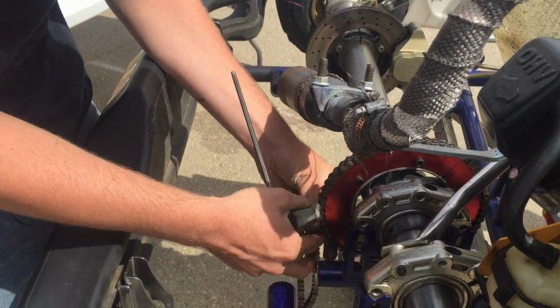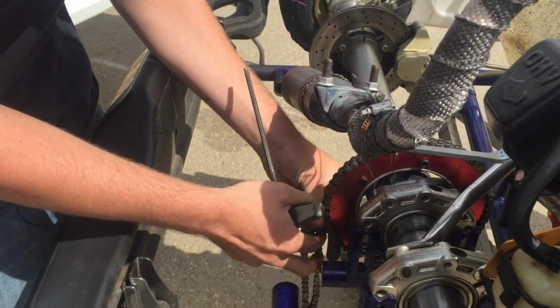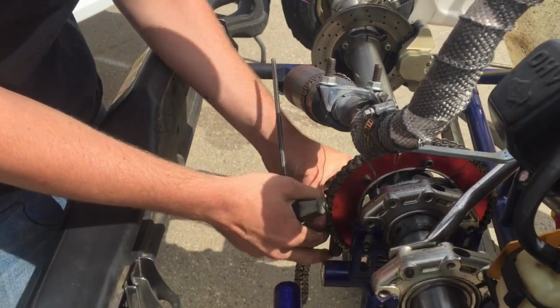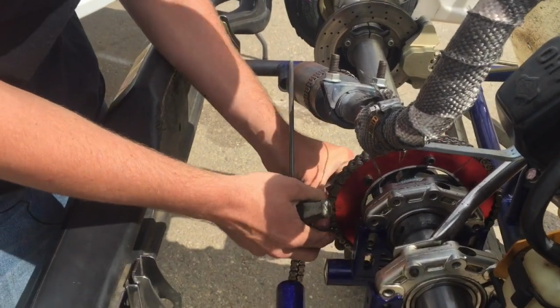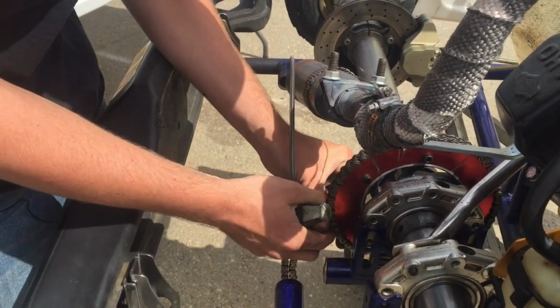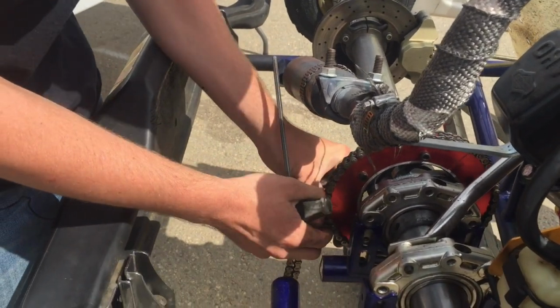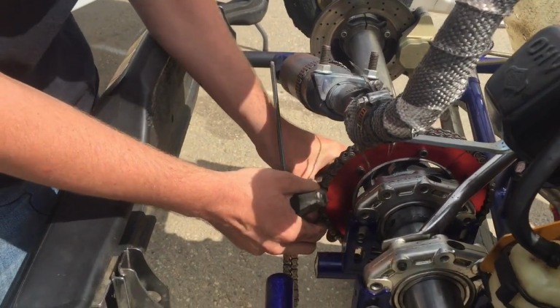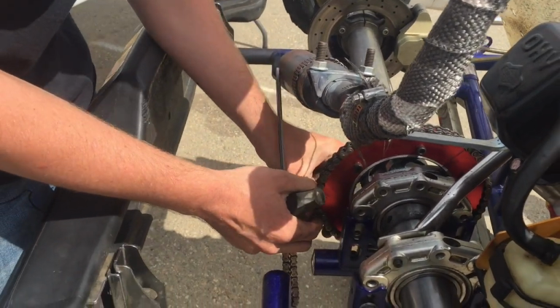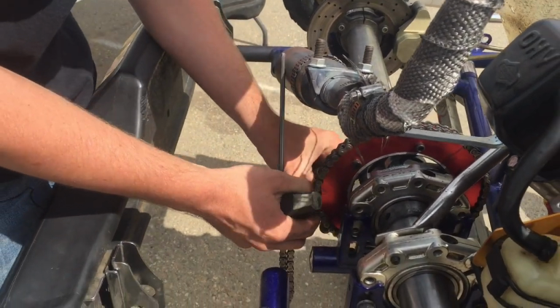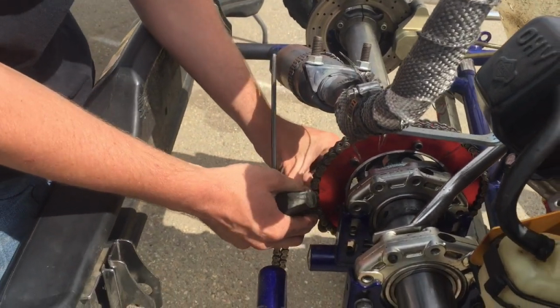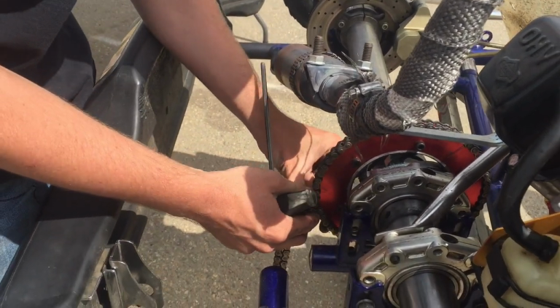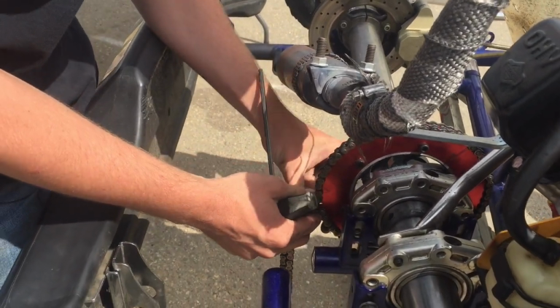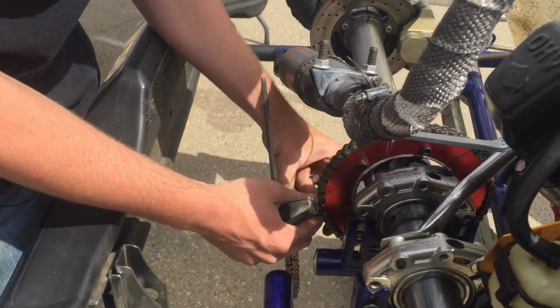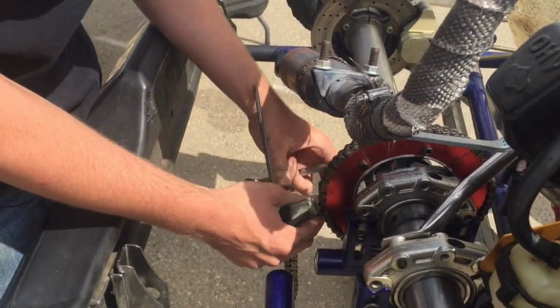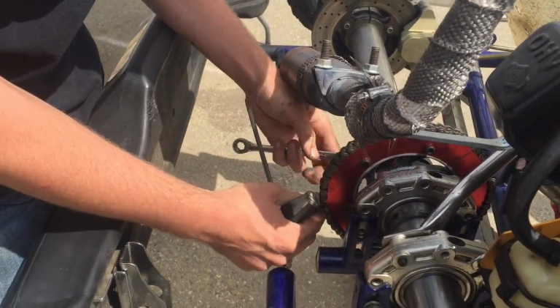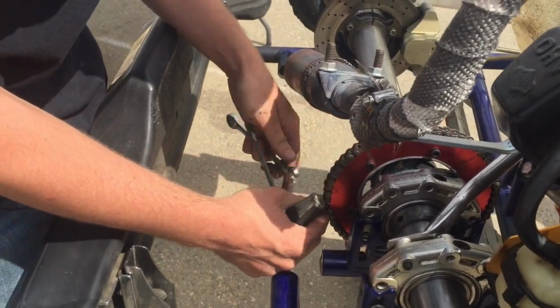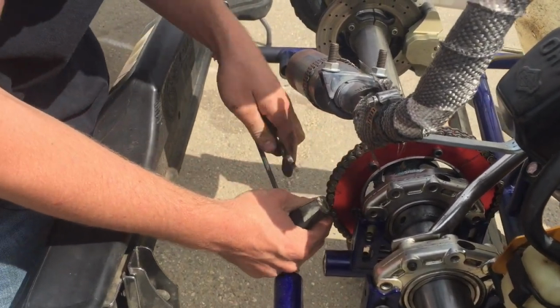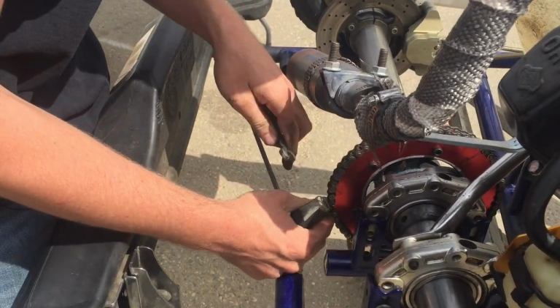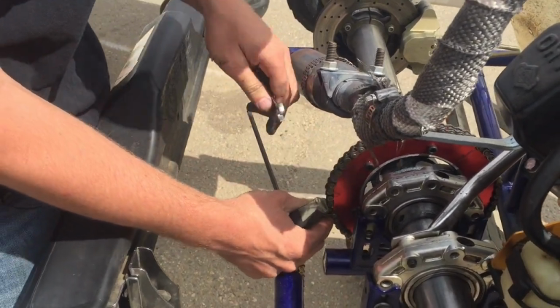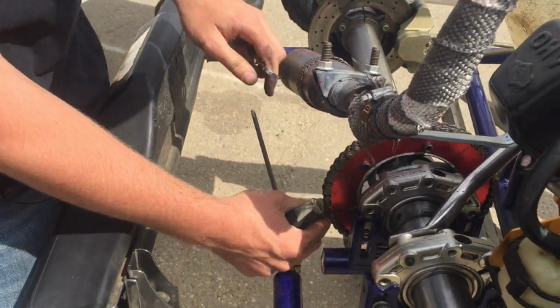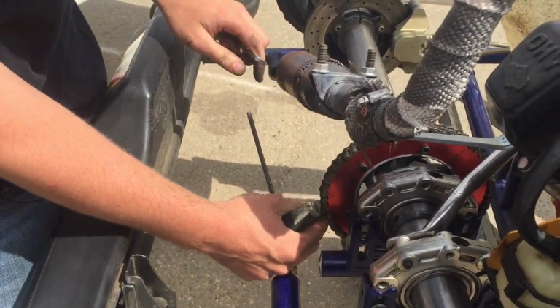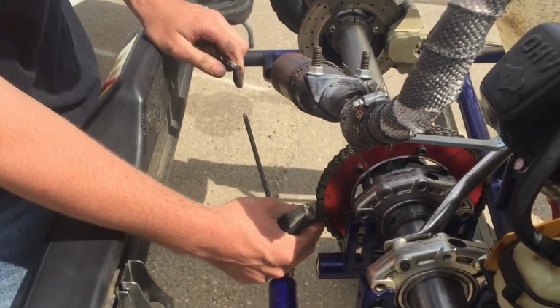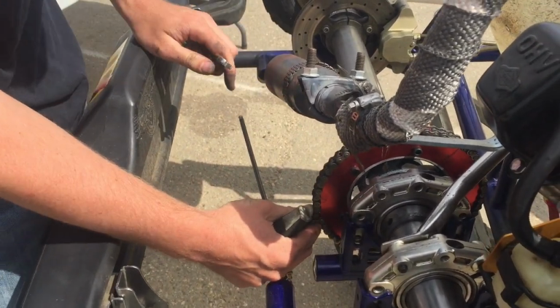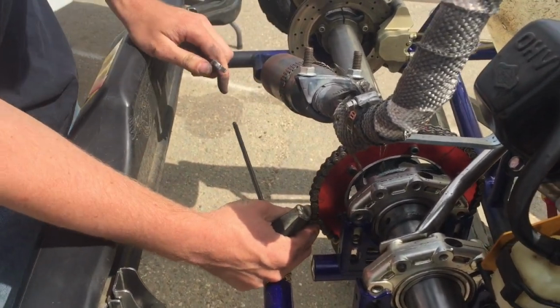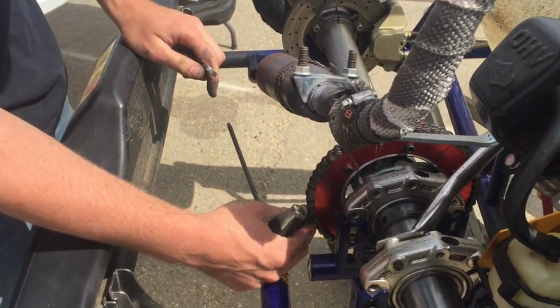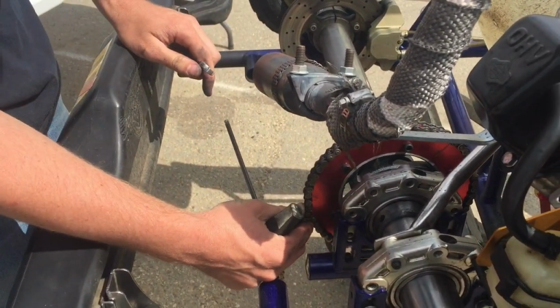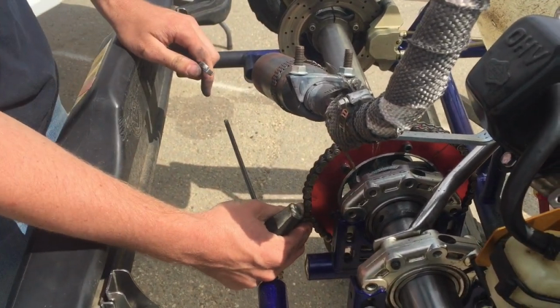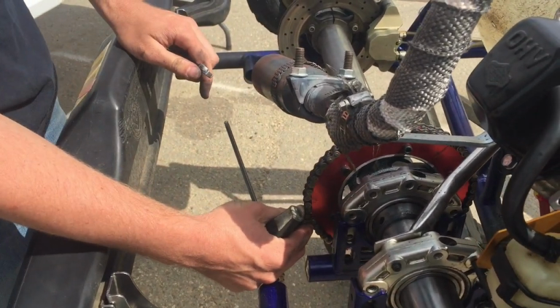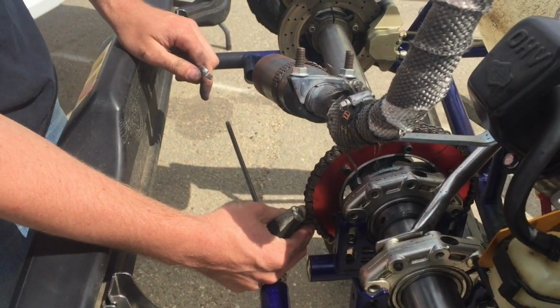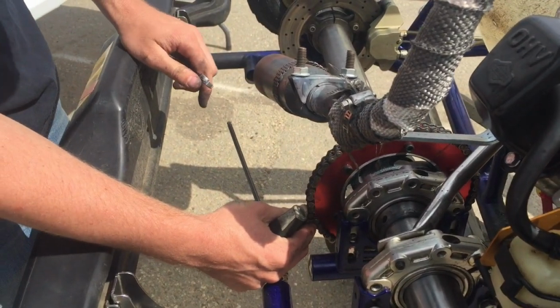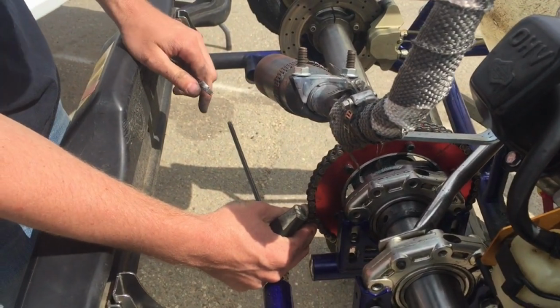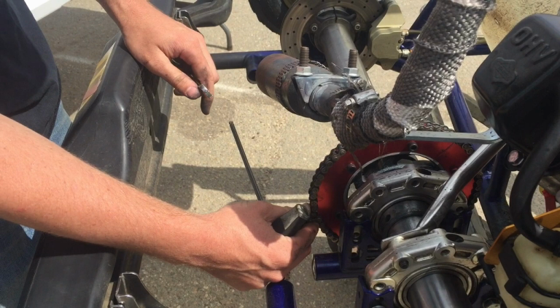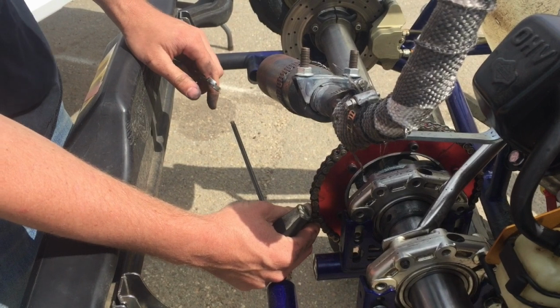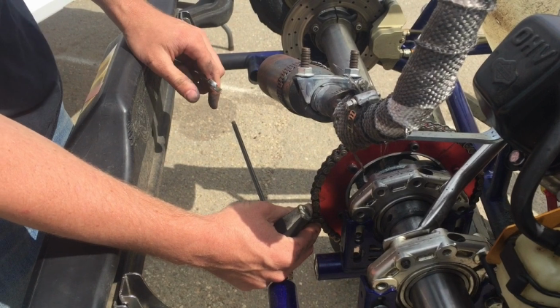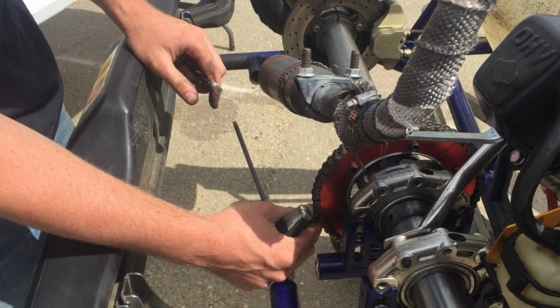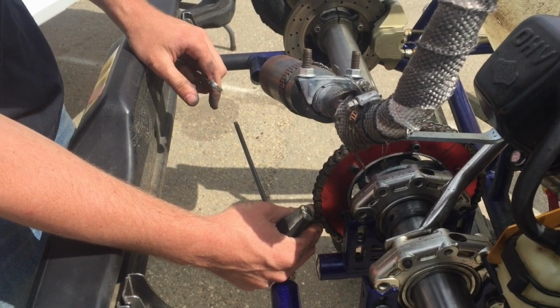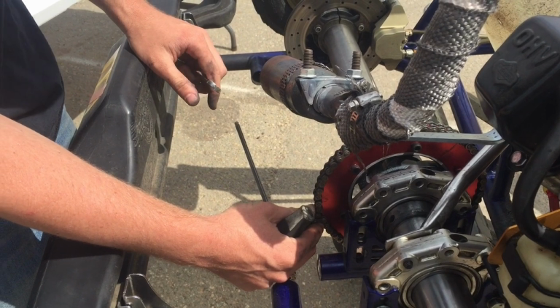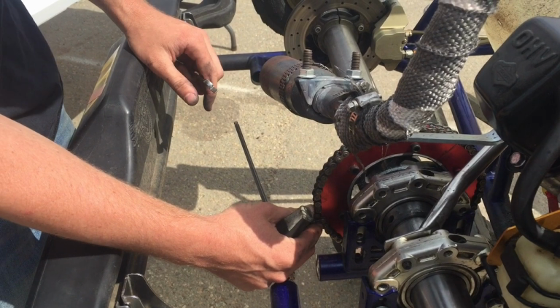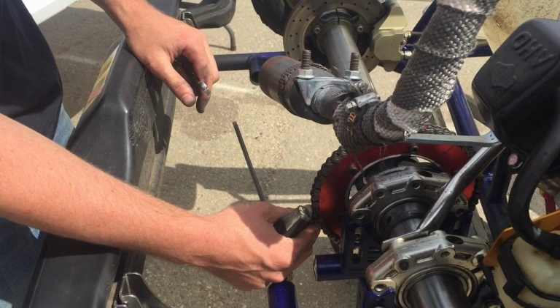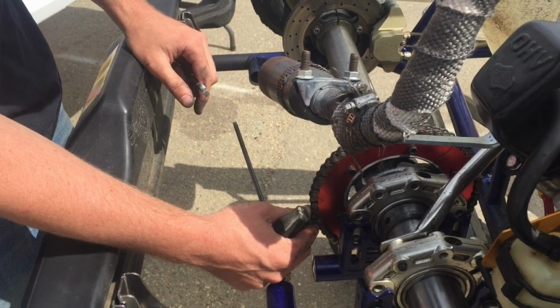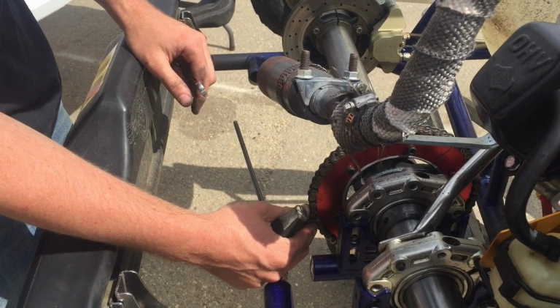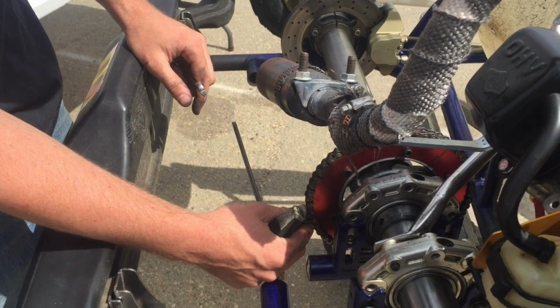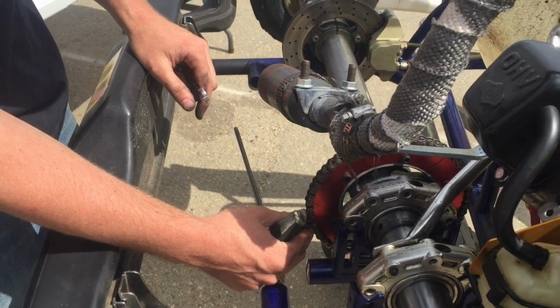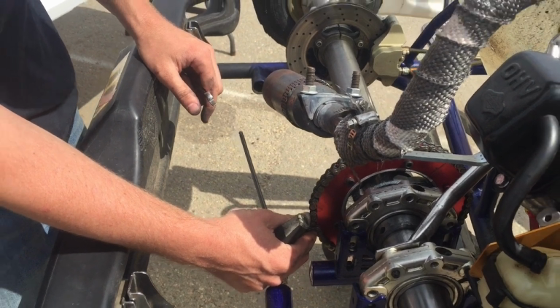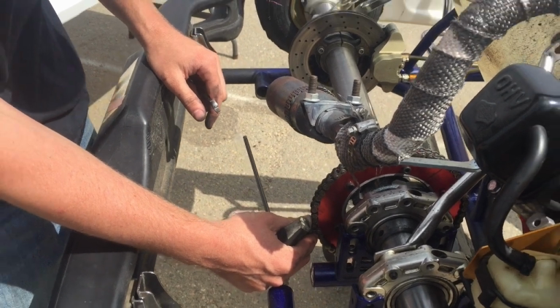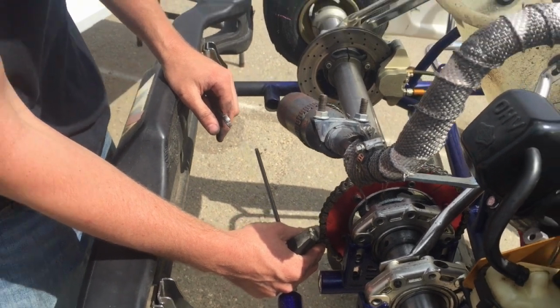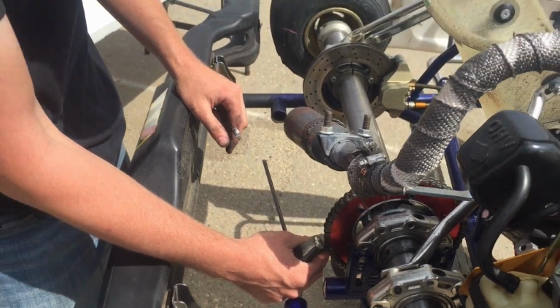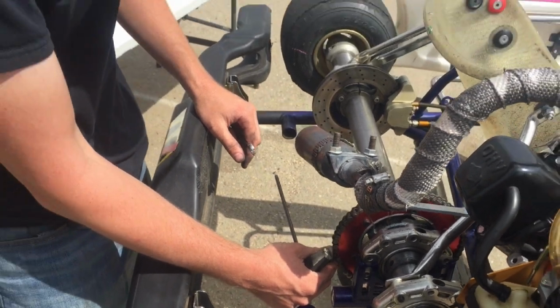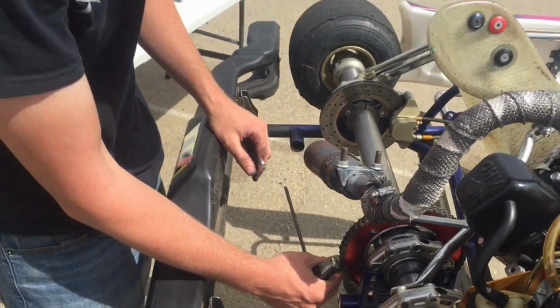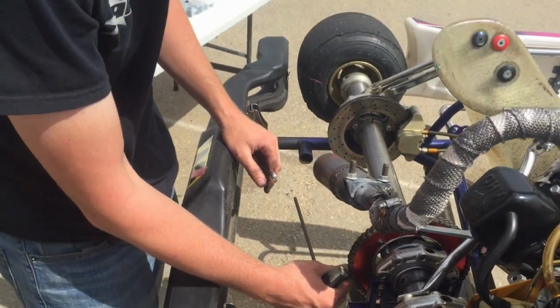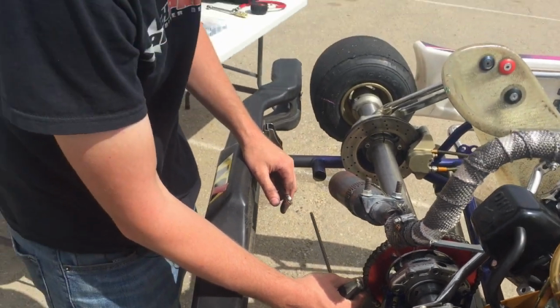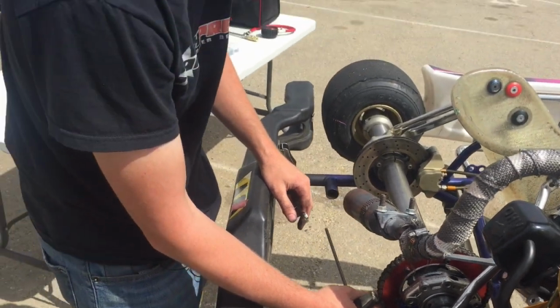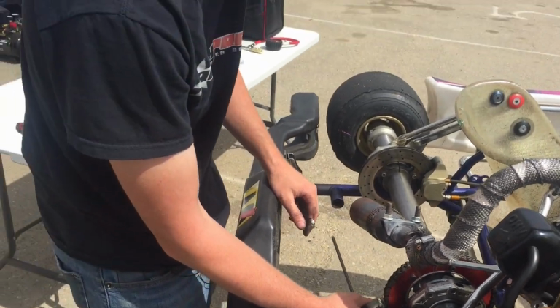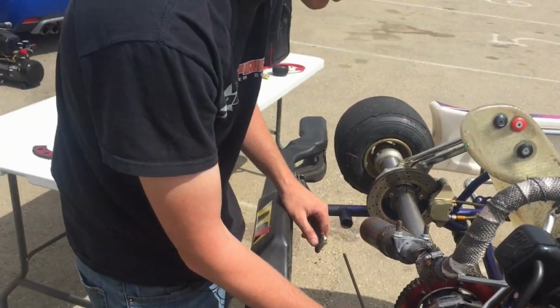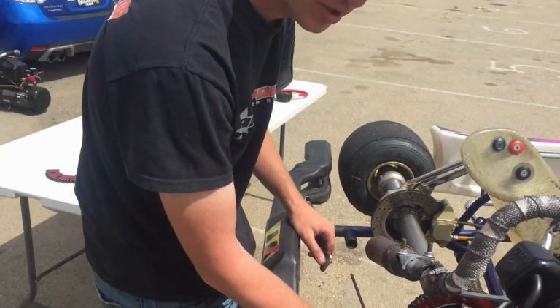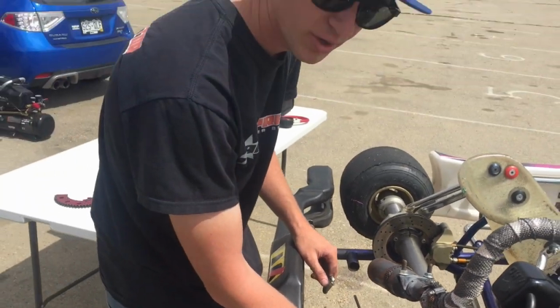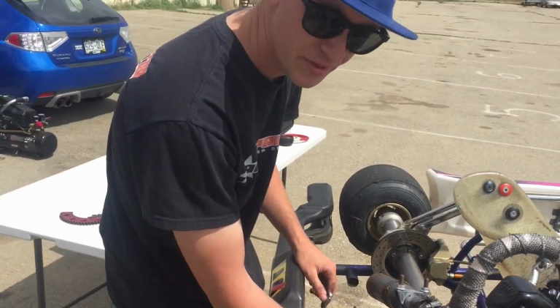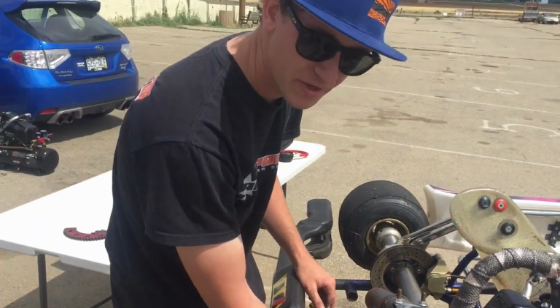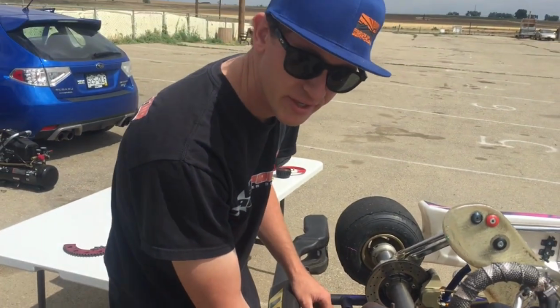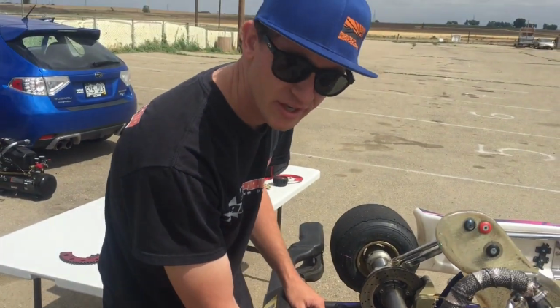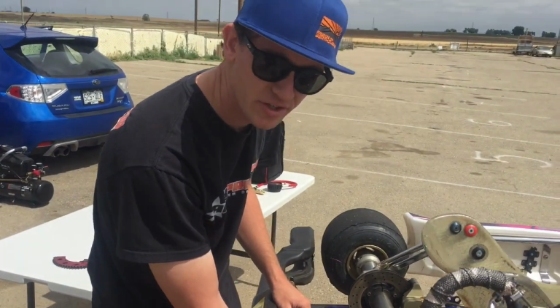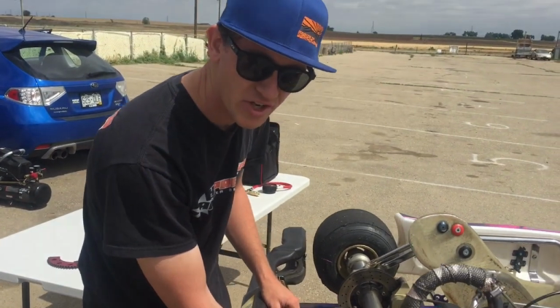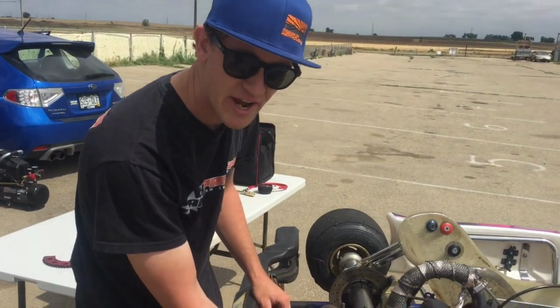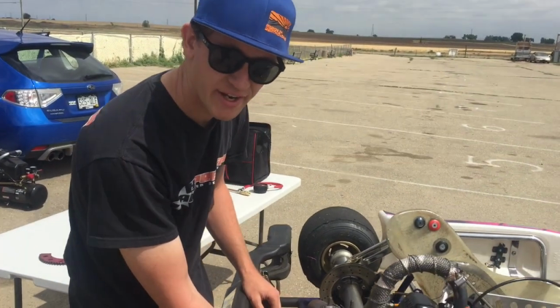So I'm going to go ahead and tighten up the rest of these. This is Eric Gunderson with another tech tip for thecoloradocarter.com. Go out there and get on track.